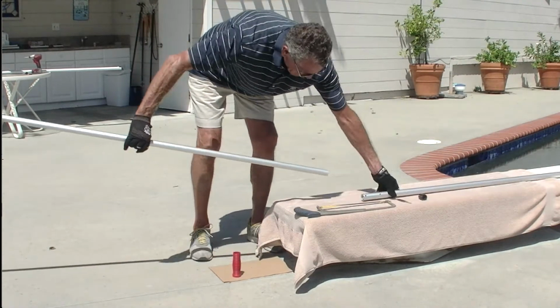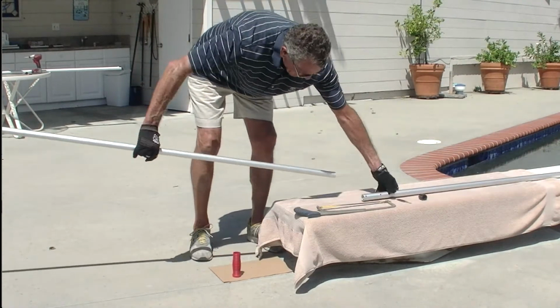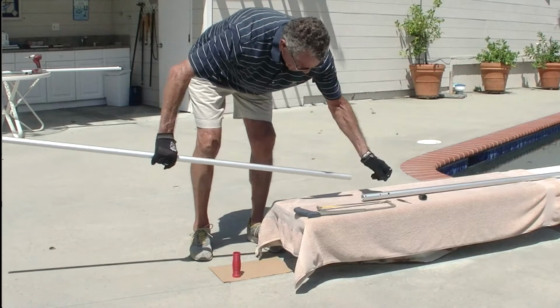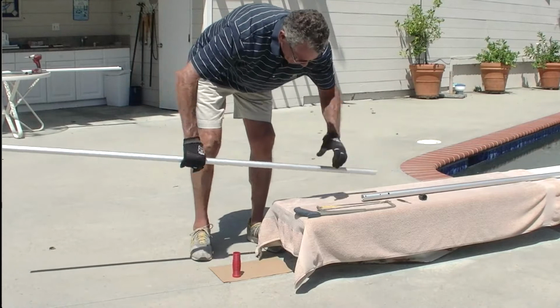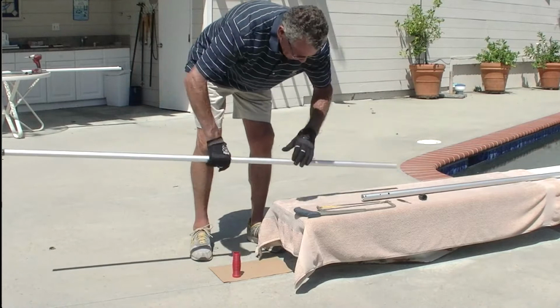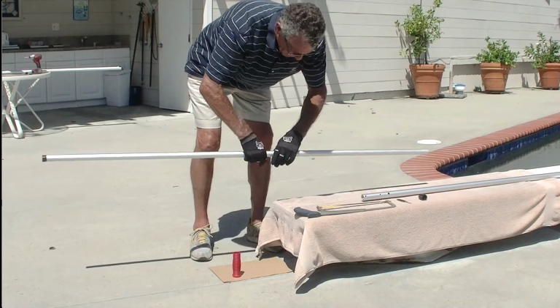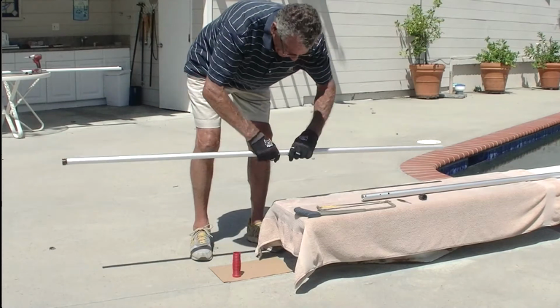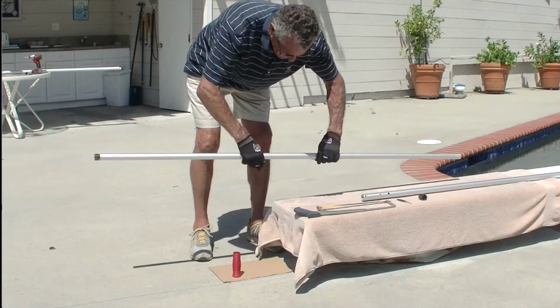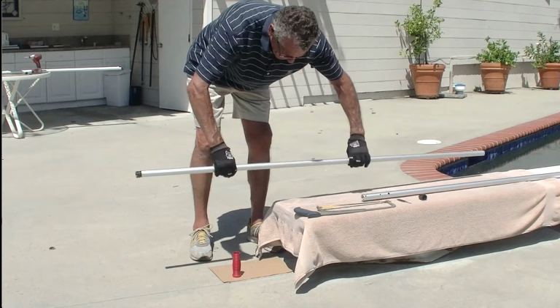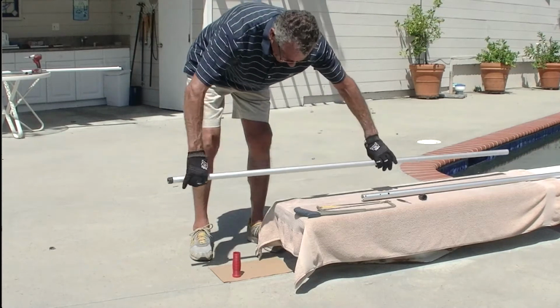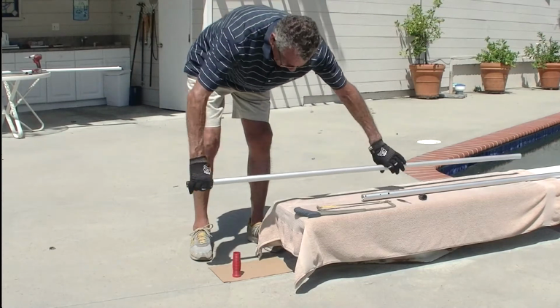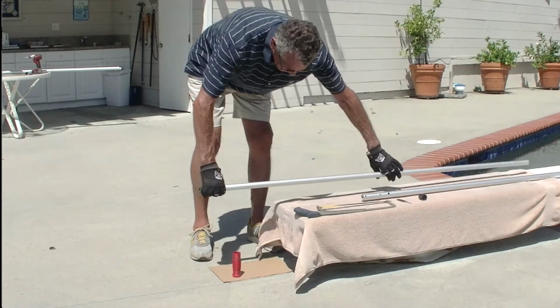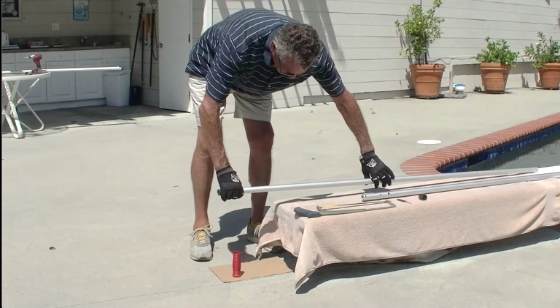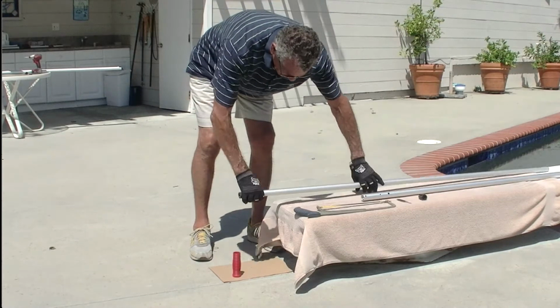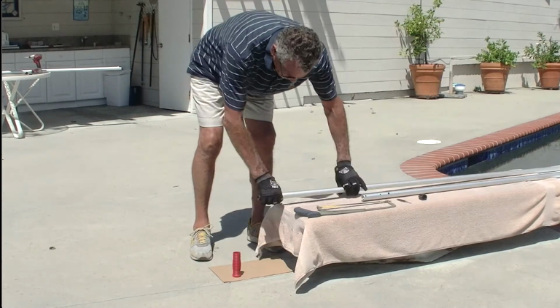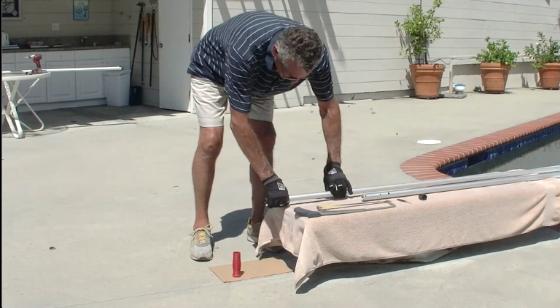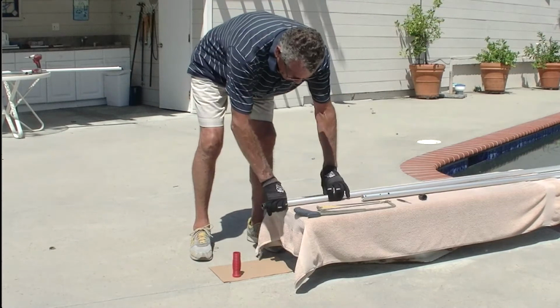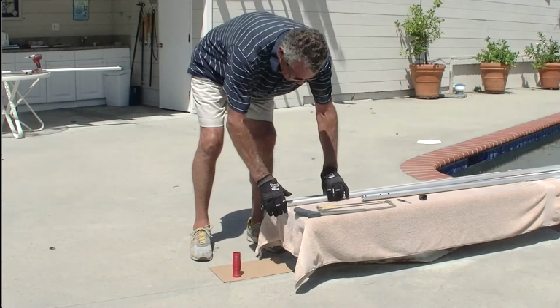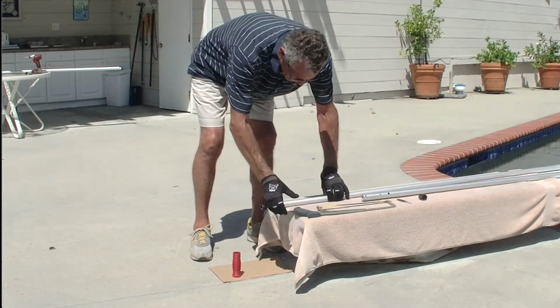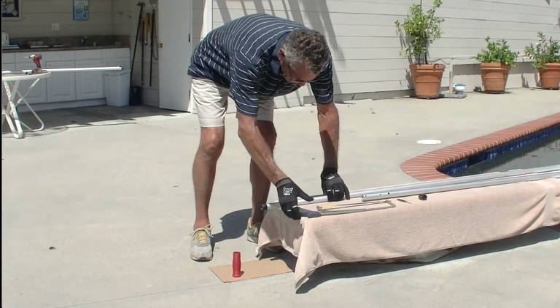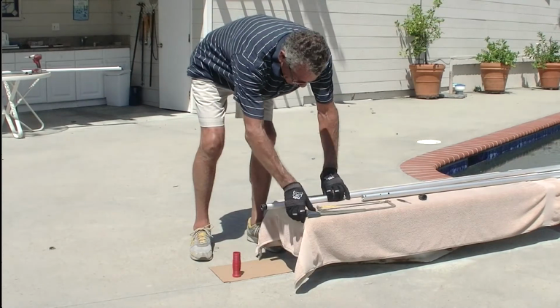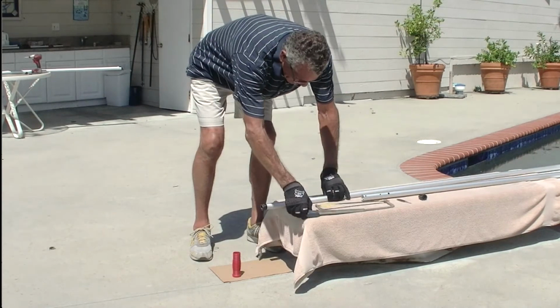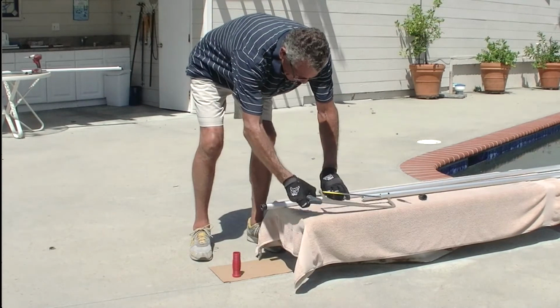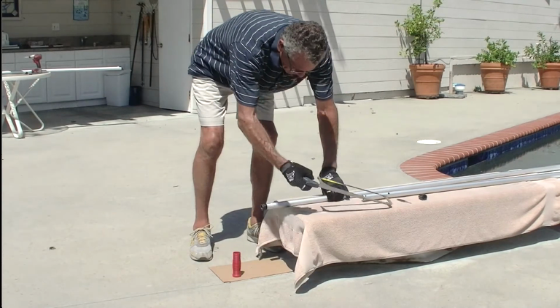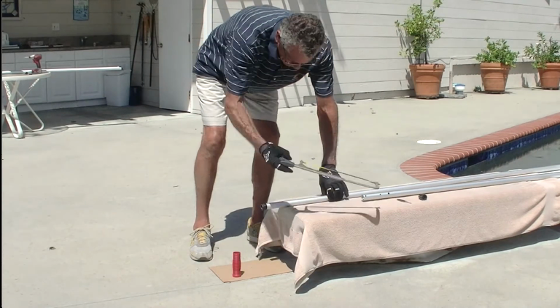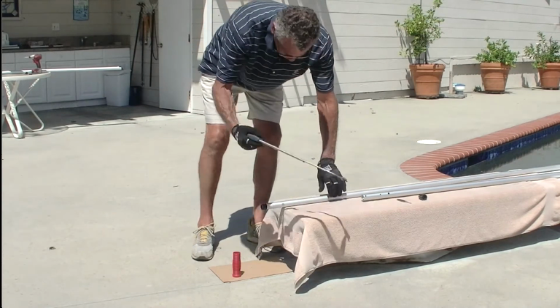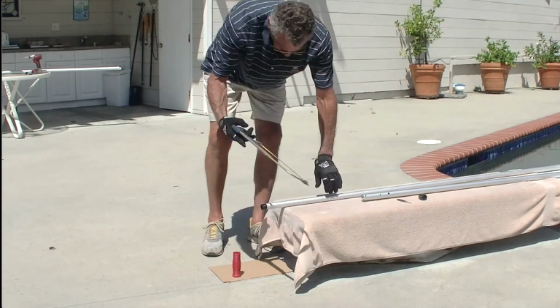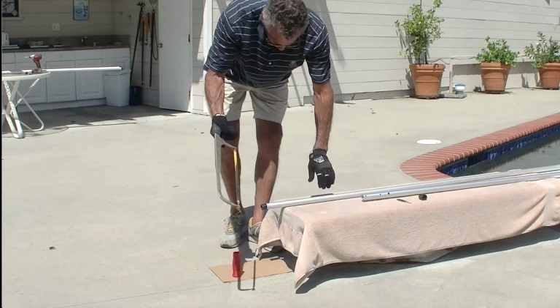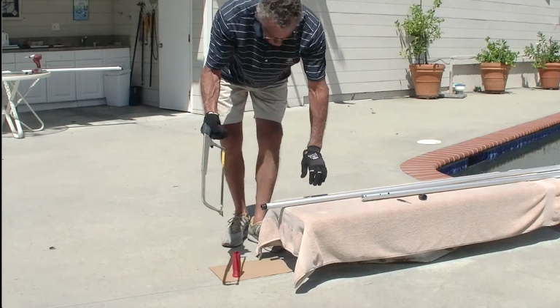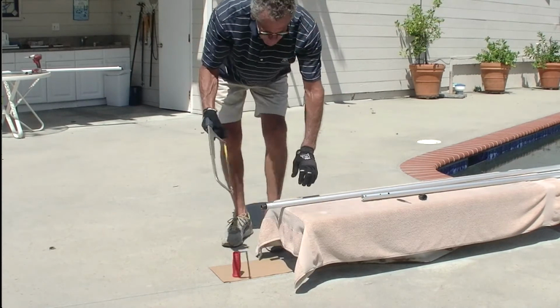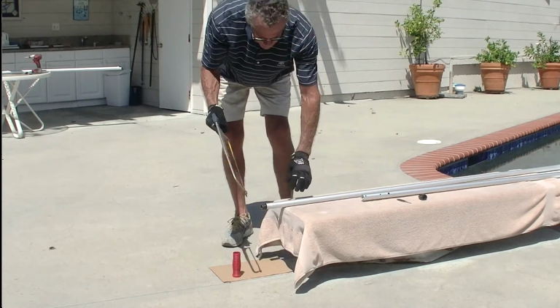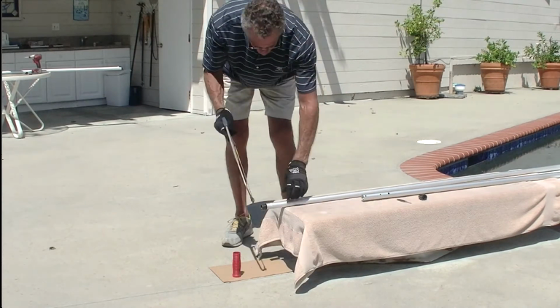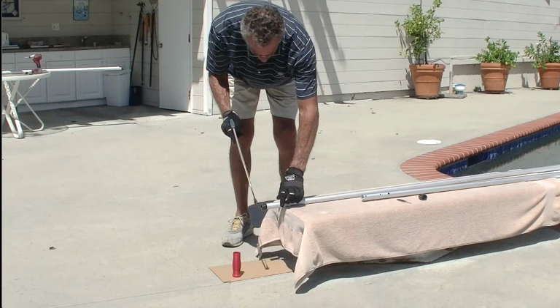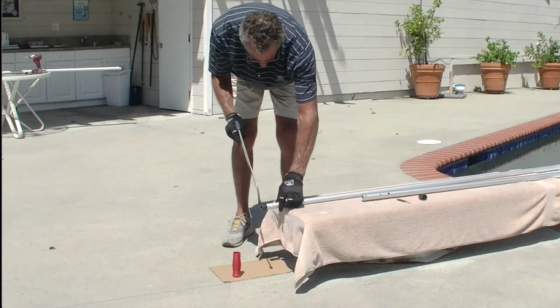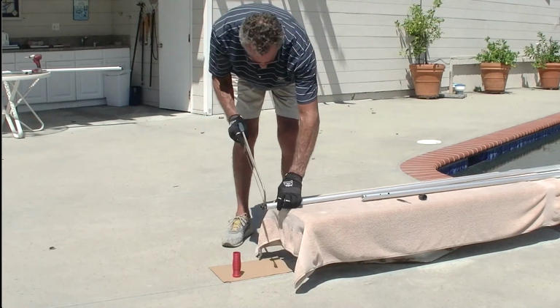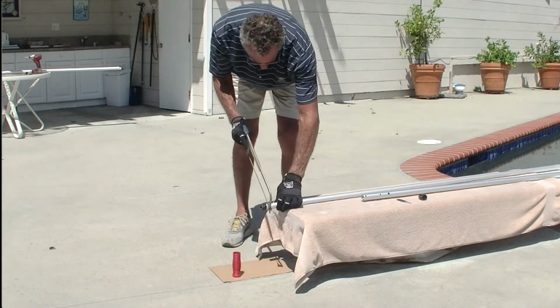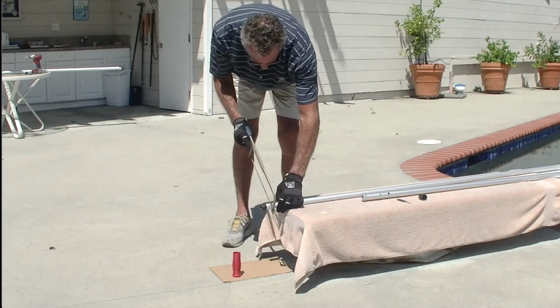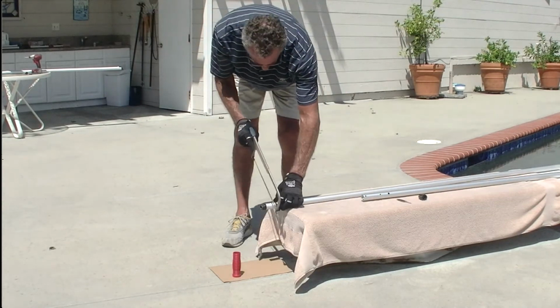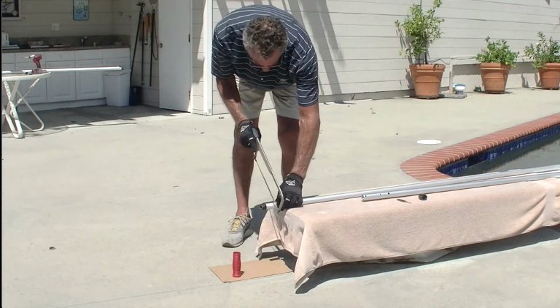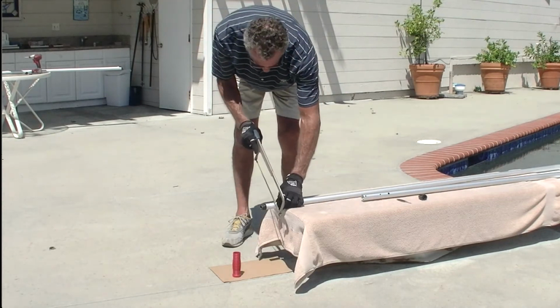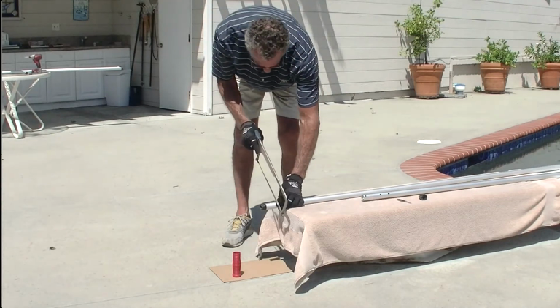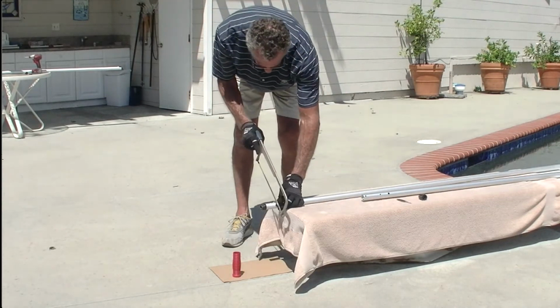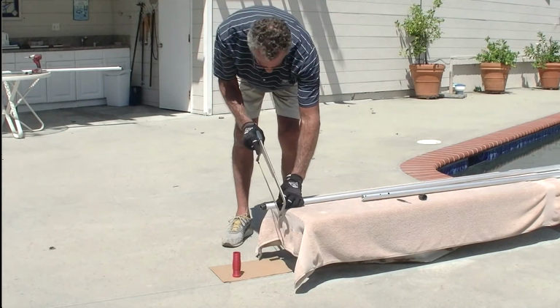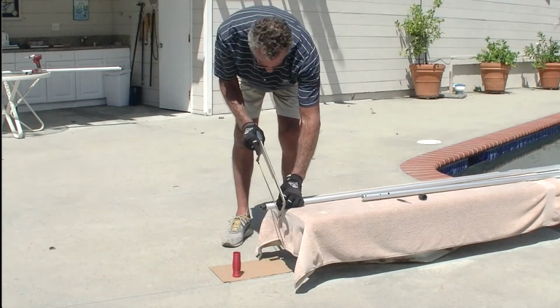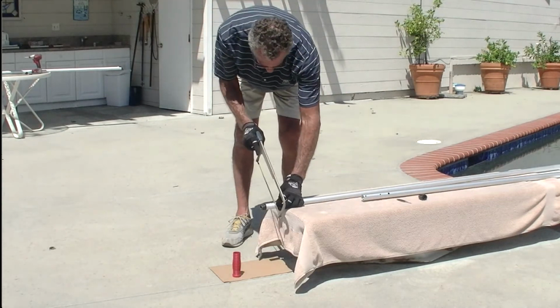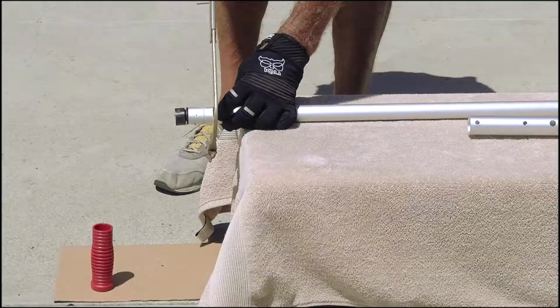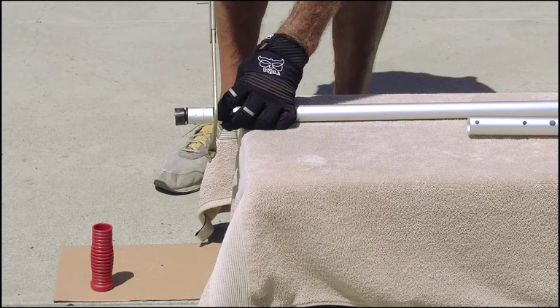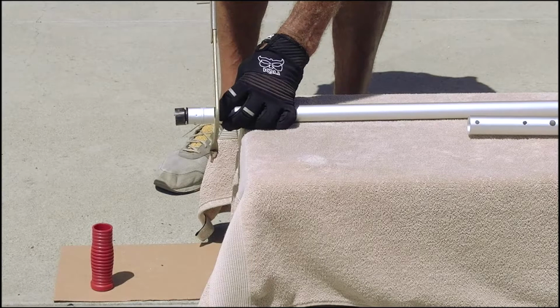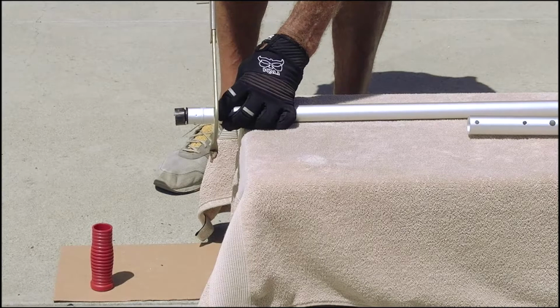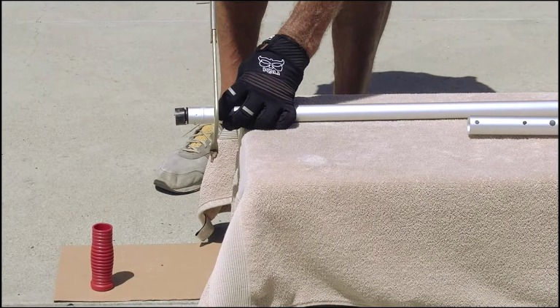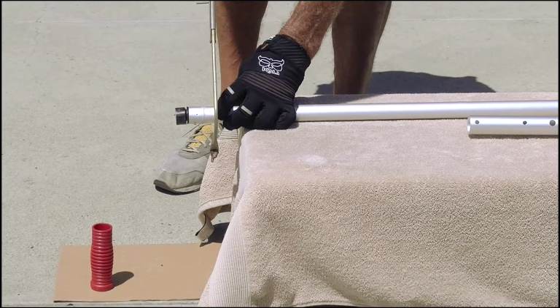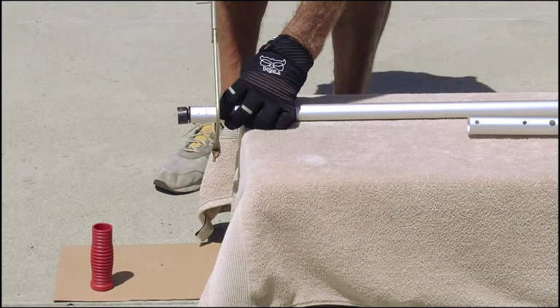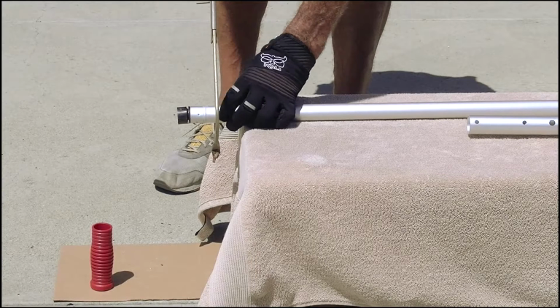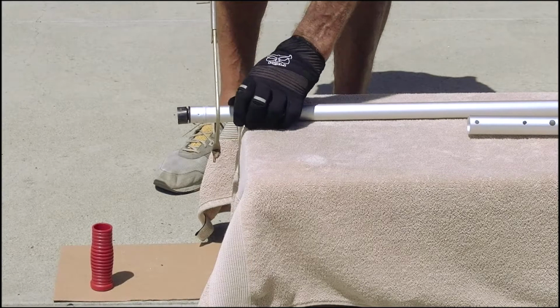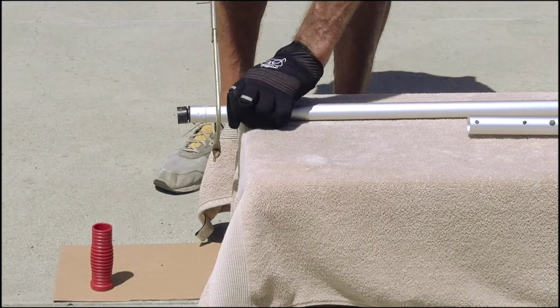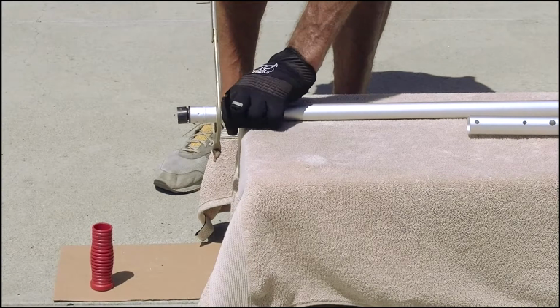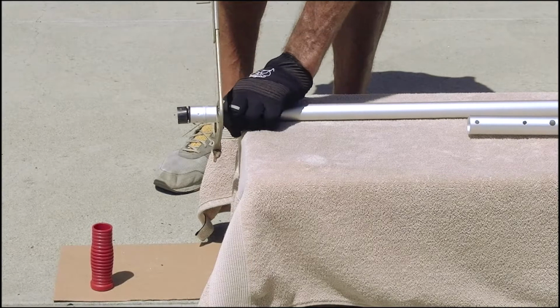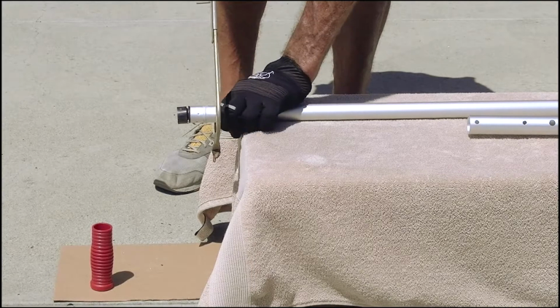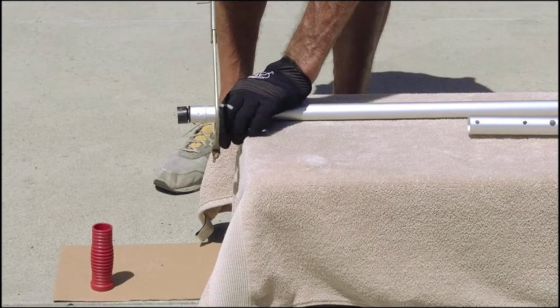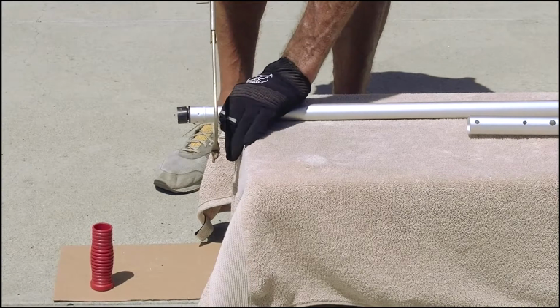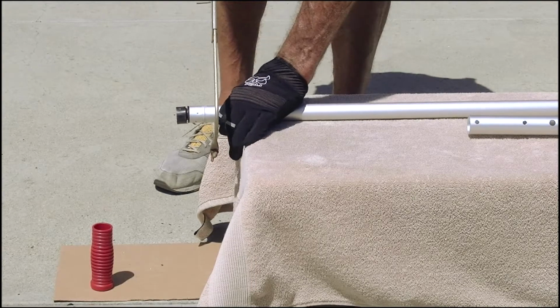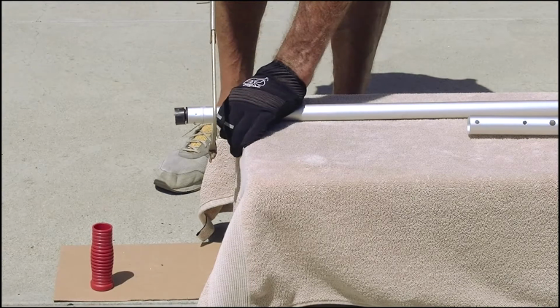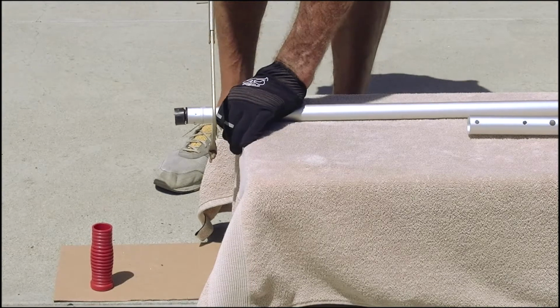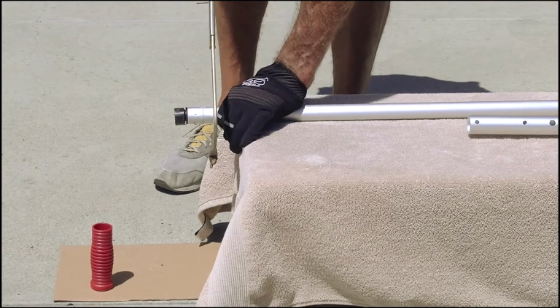You'll then take the tube and cut it approximately two inches back from the plug.